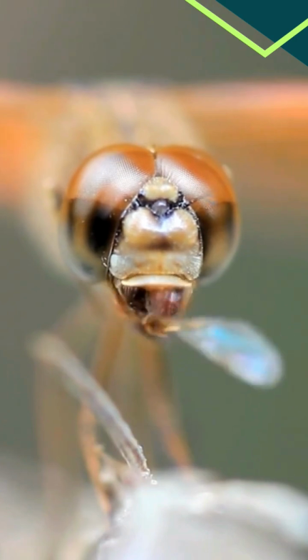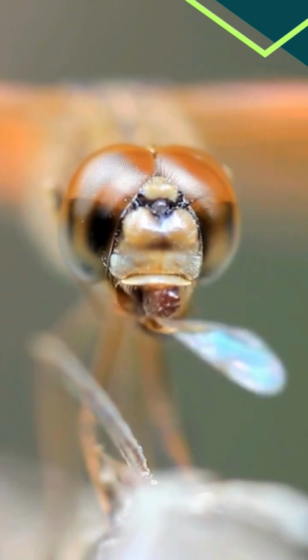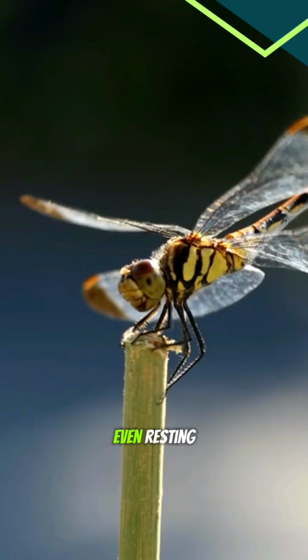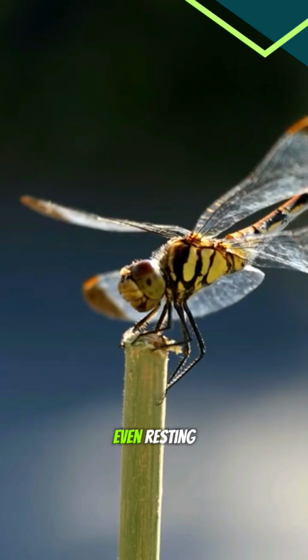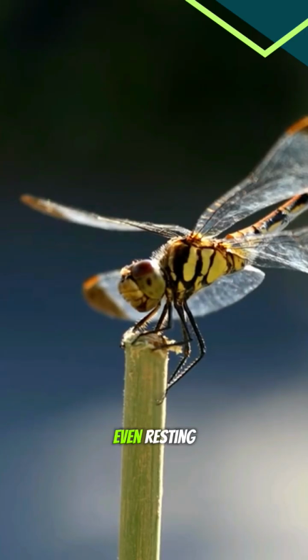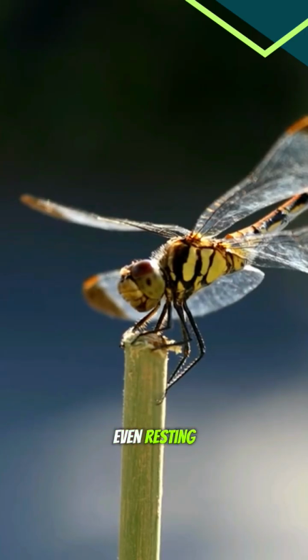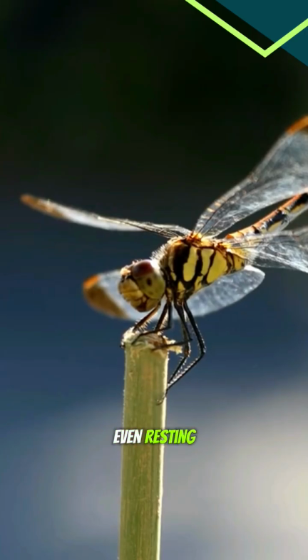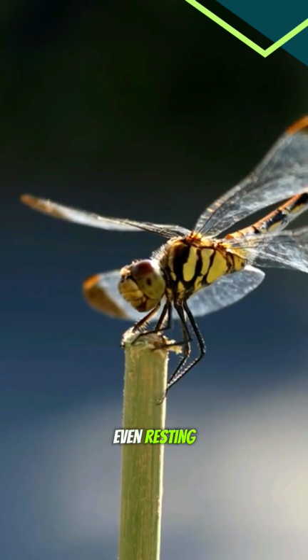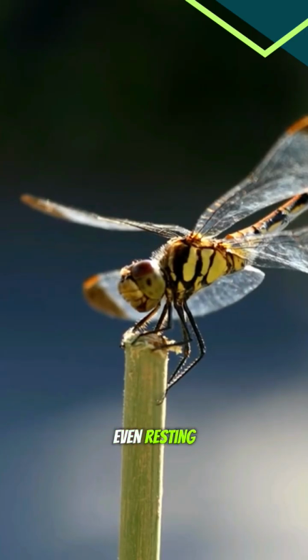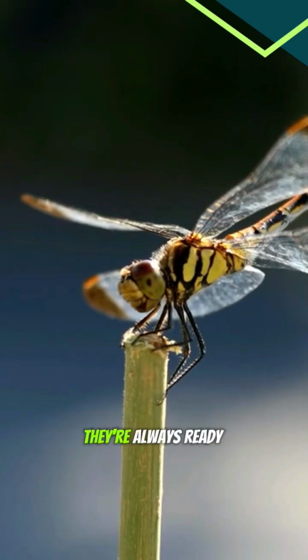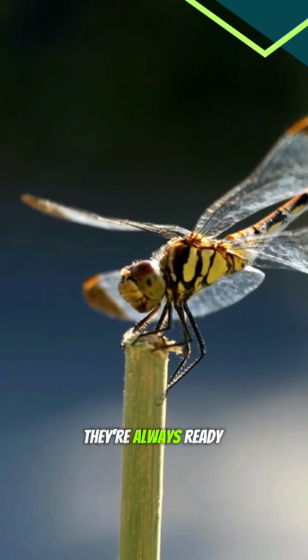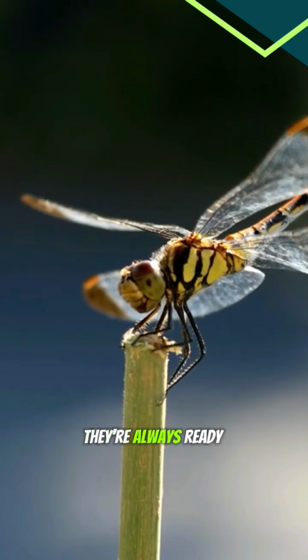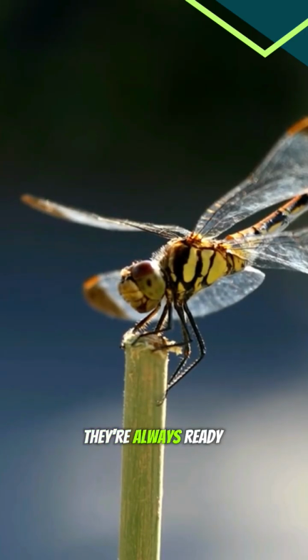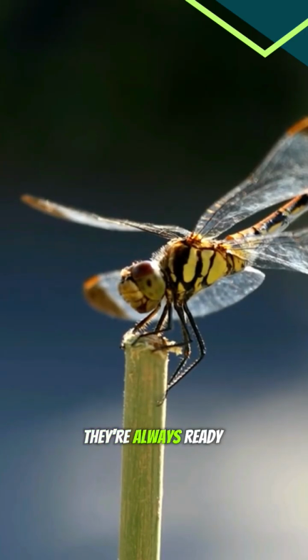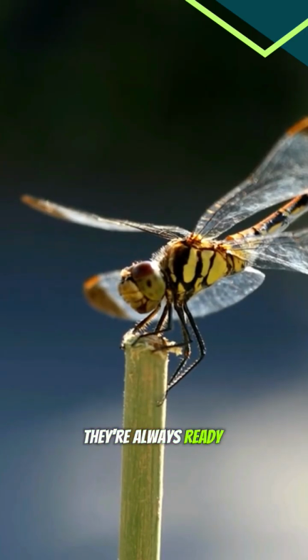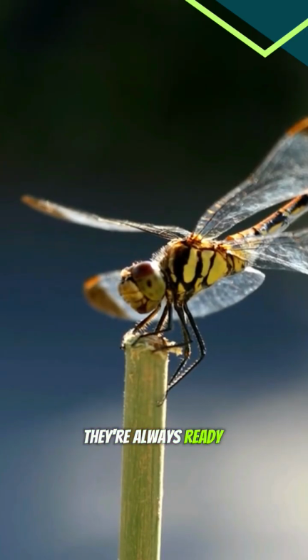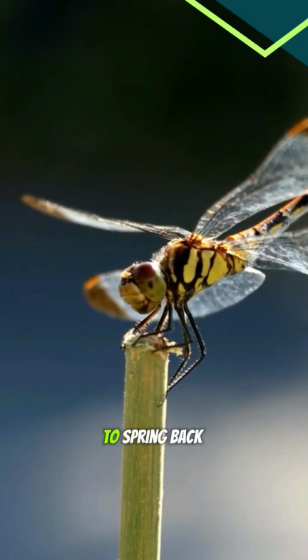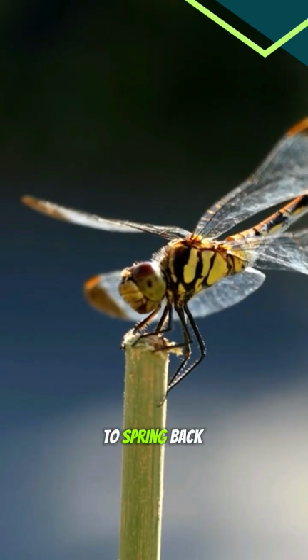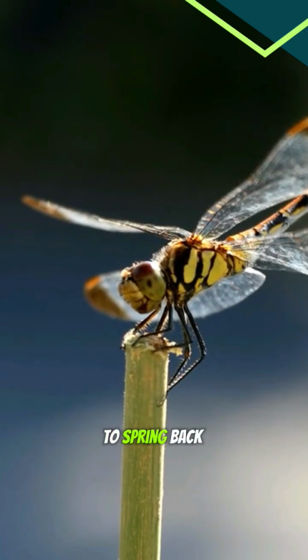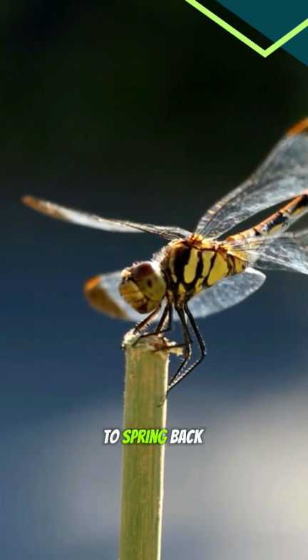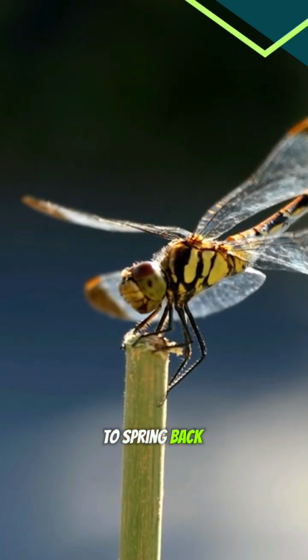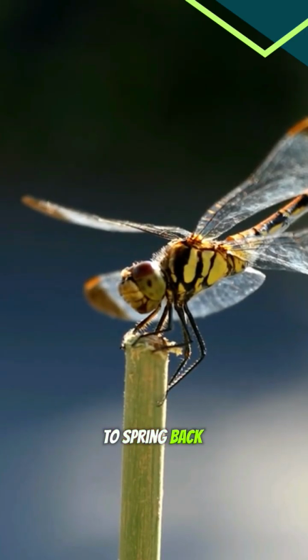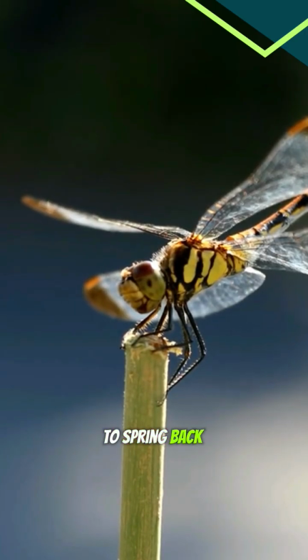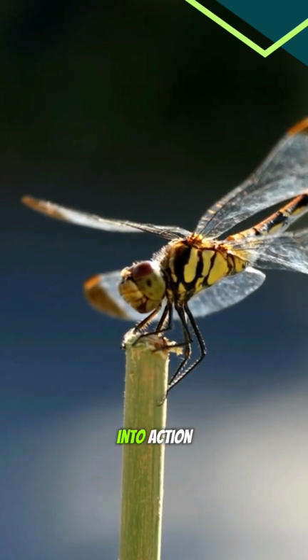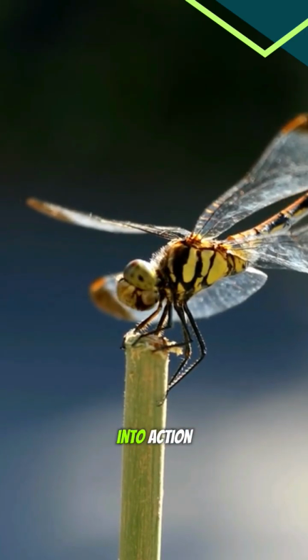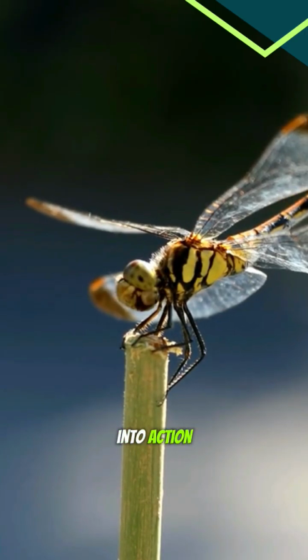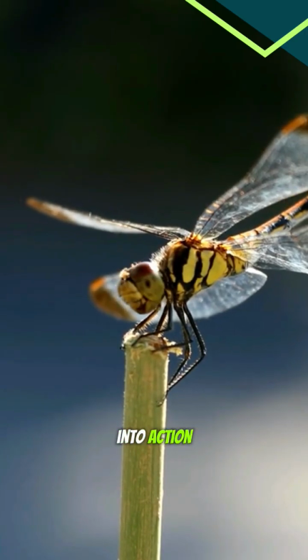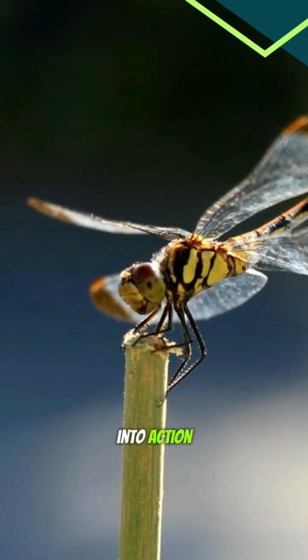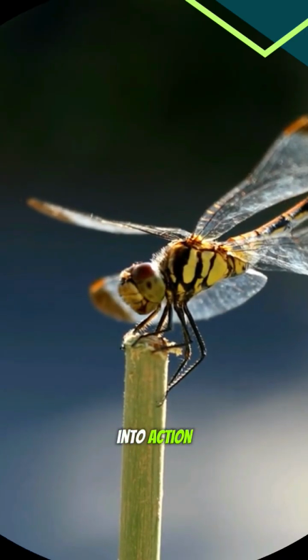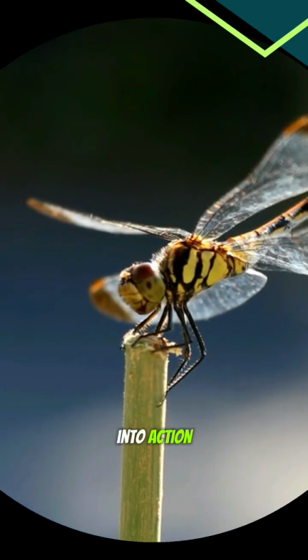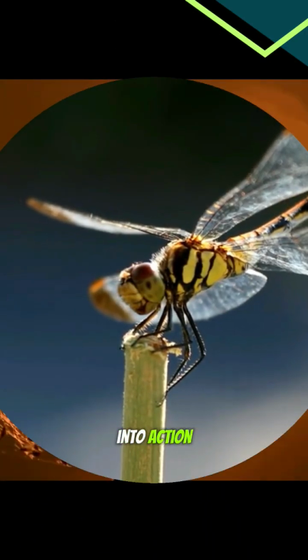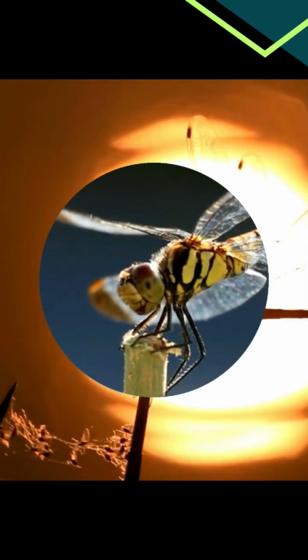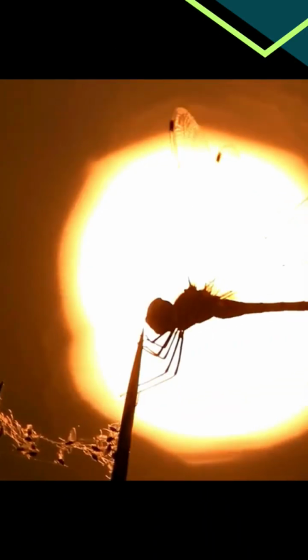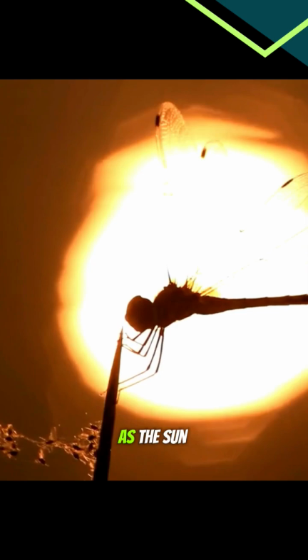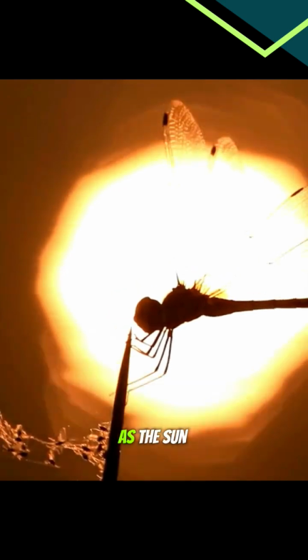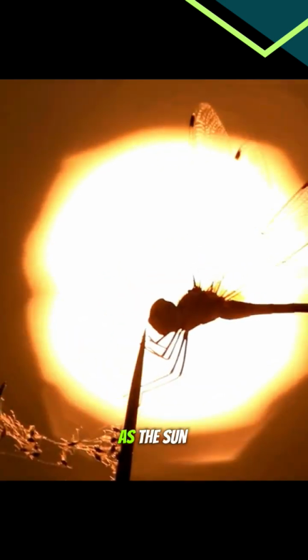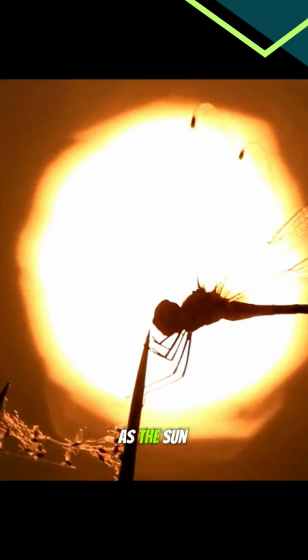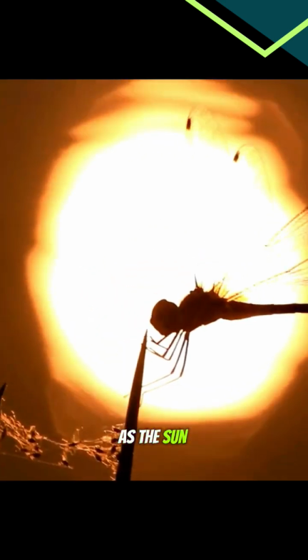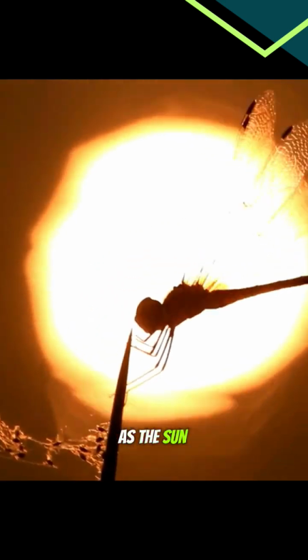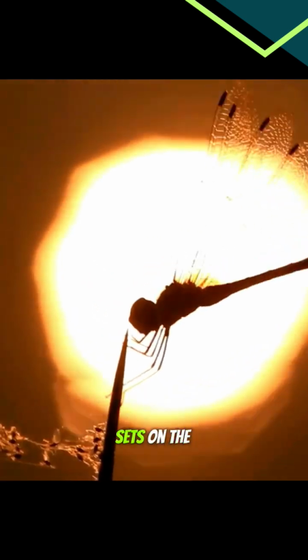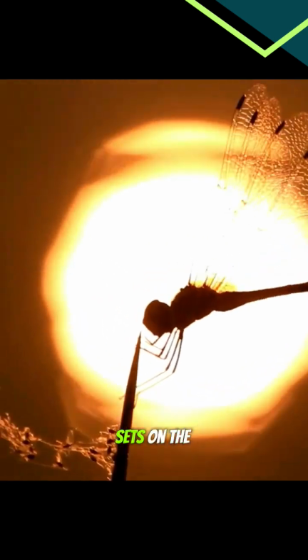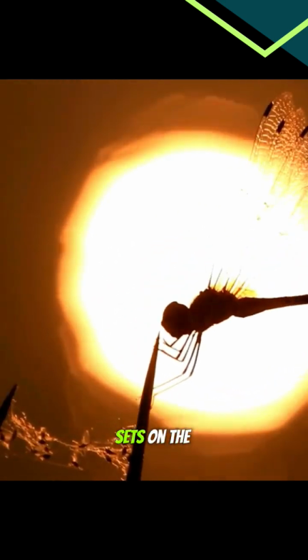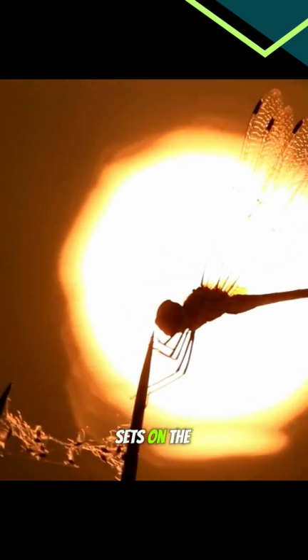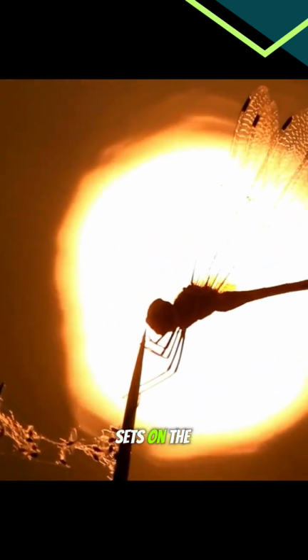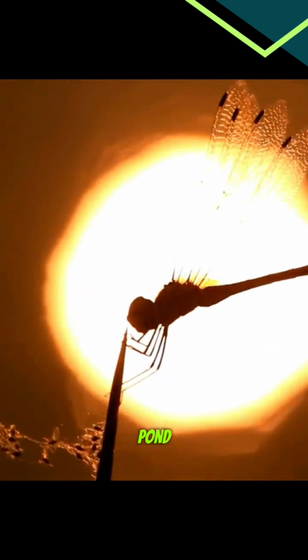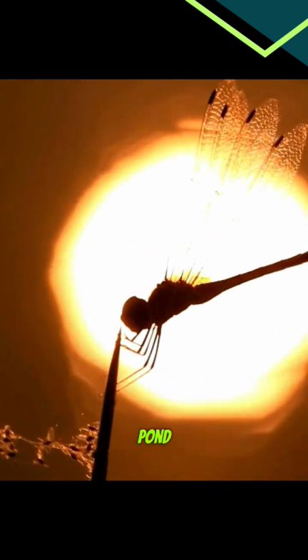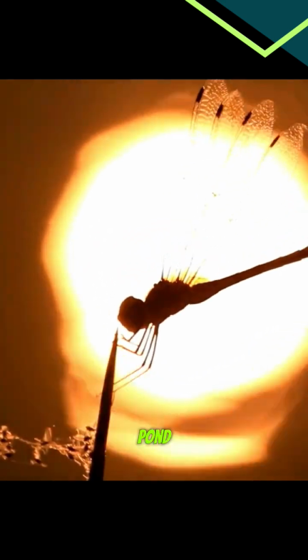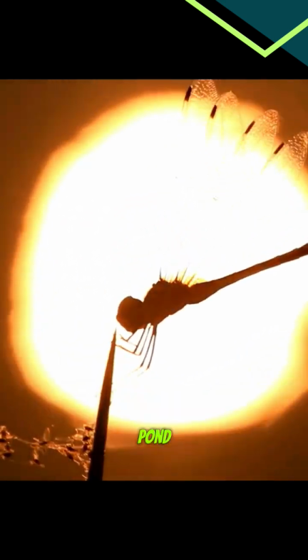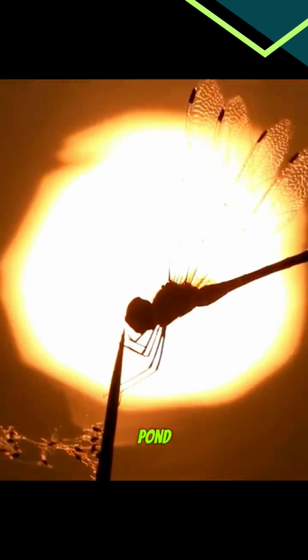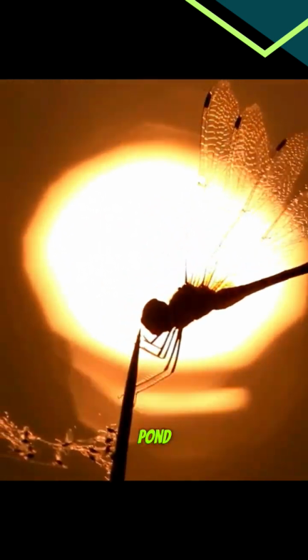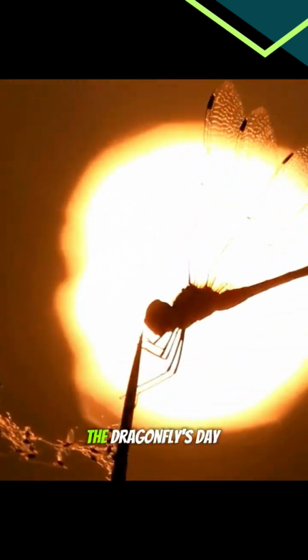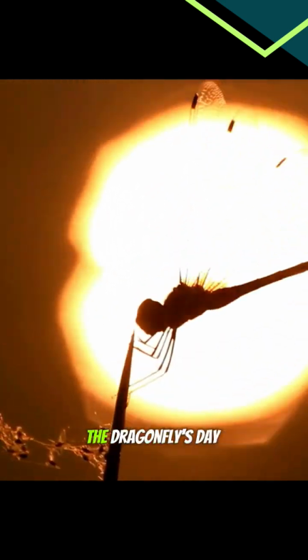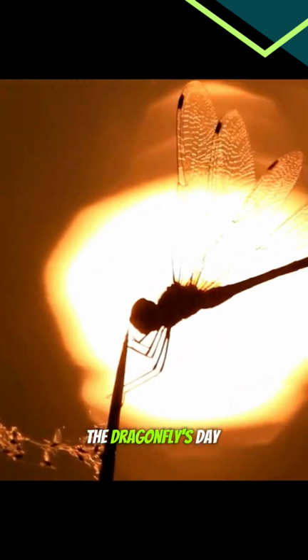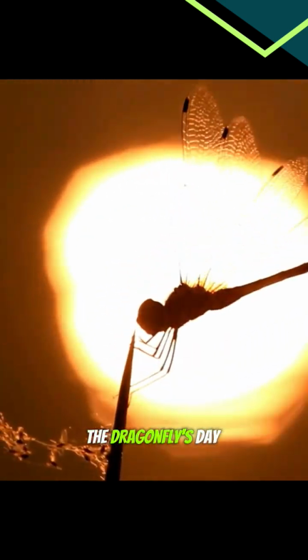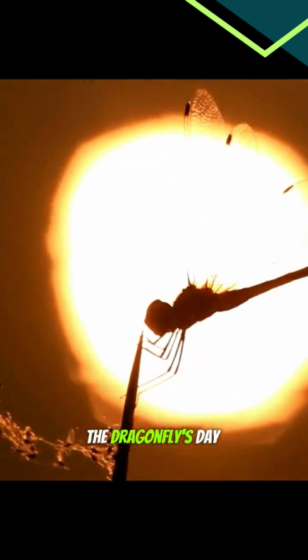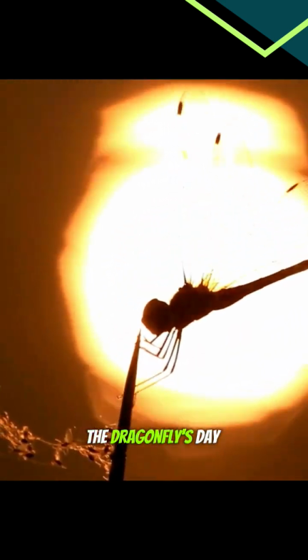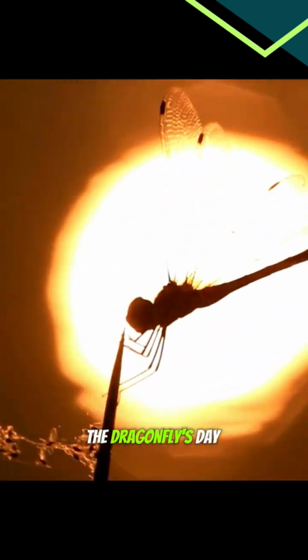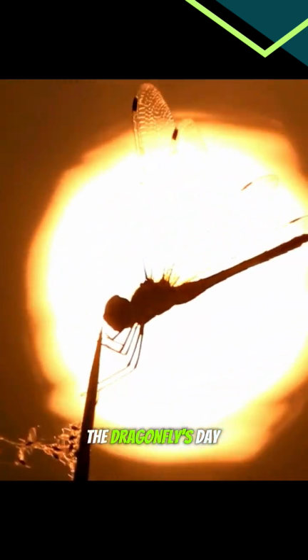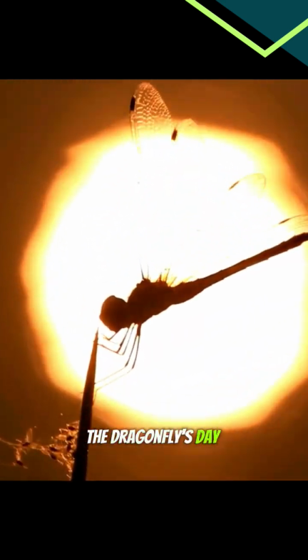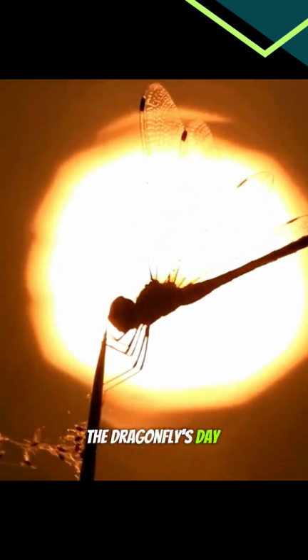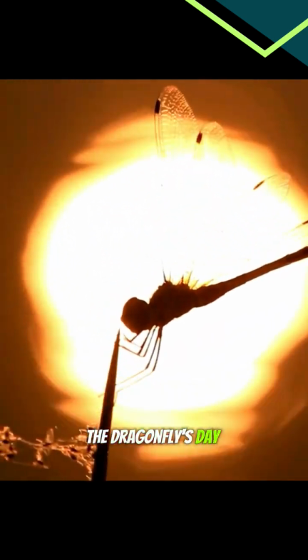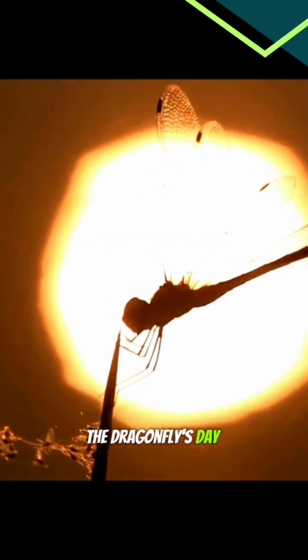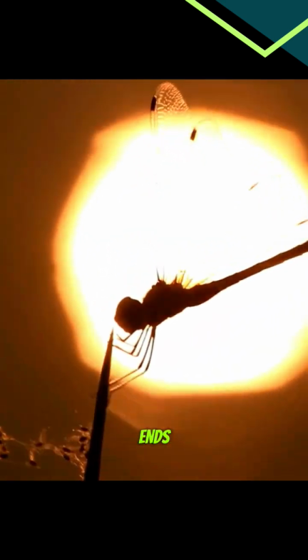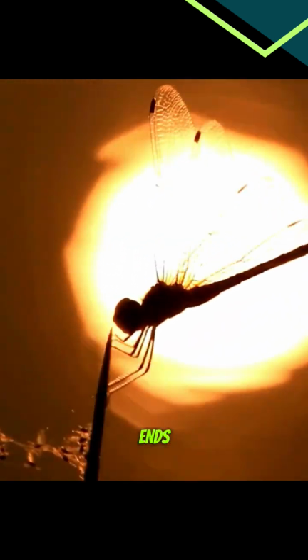Even resting, they're always ready to spring back into action. As the sun sets on the pond, the dragonfly's day ends.